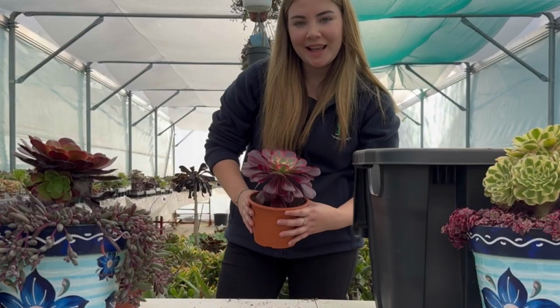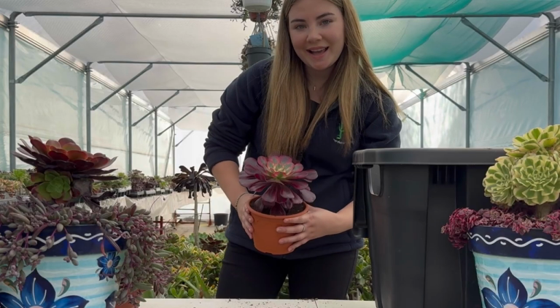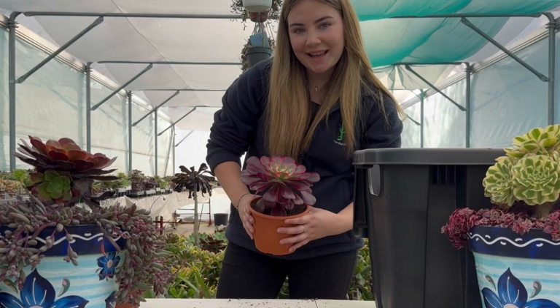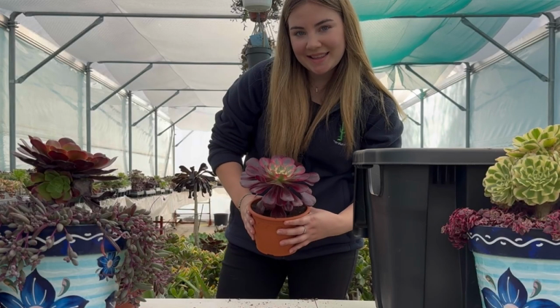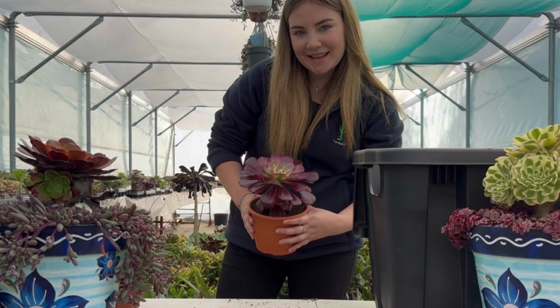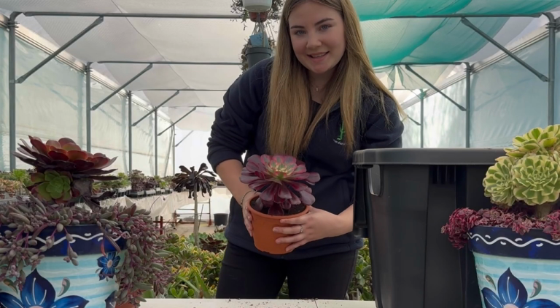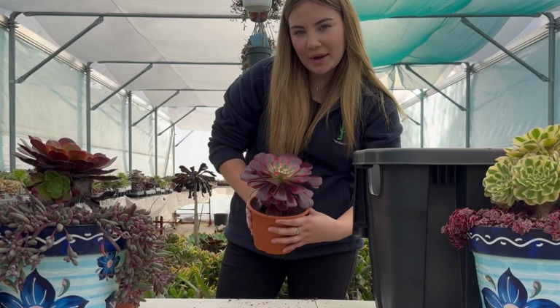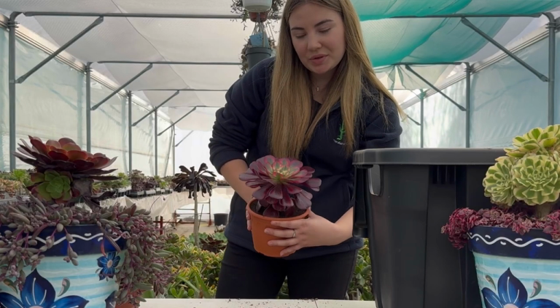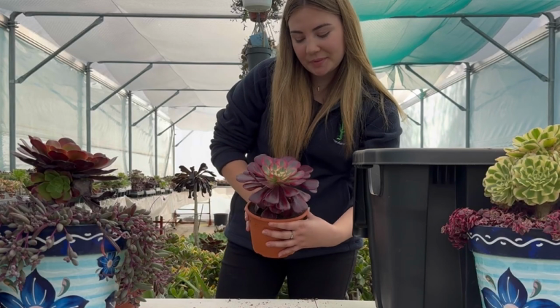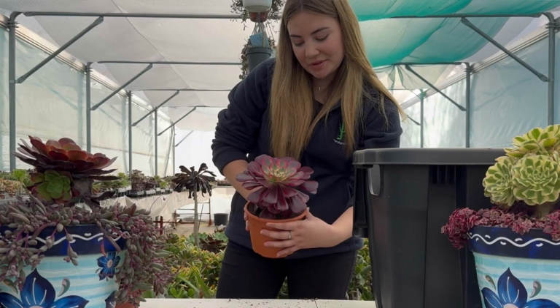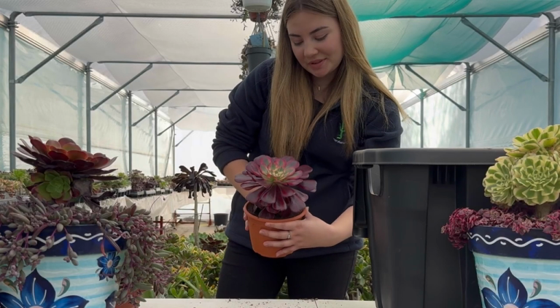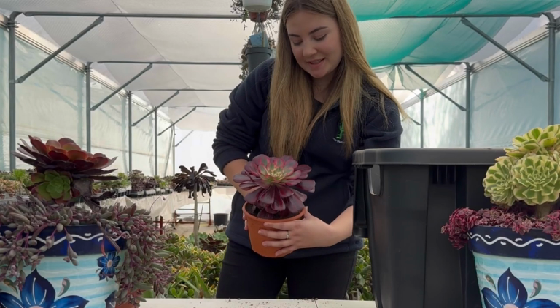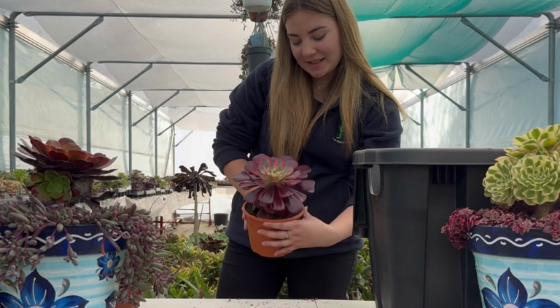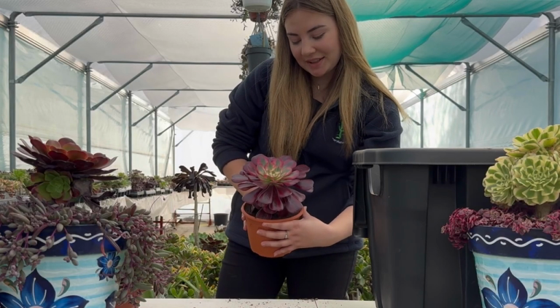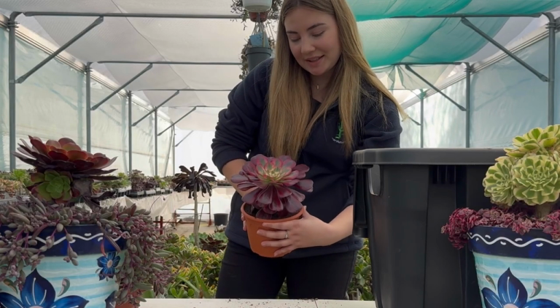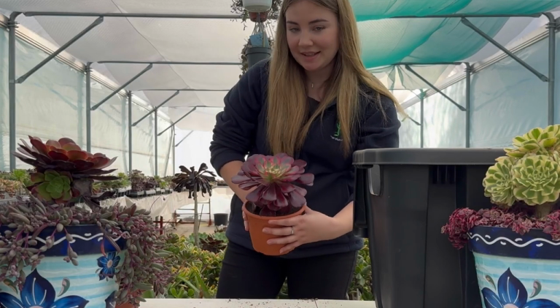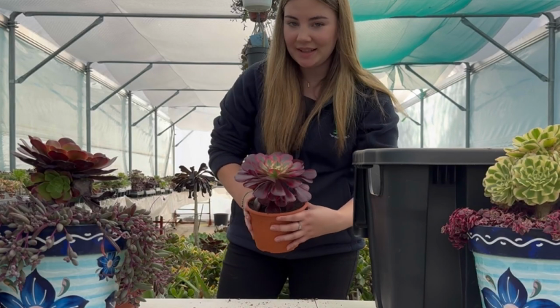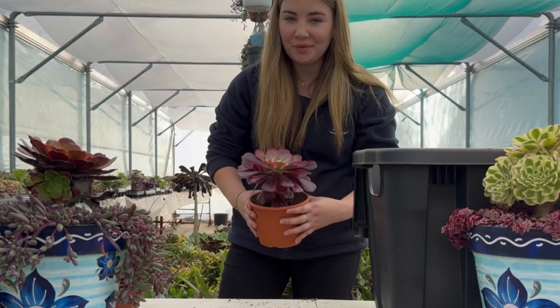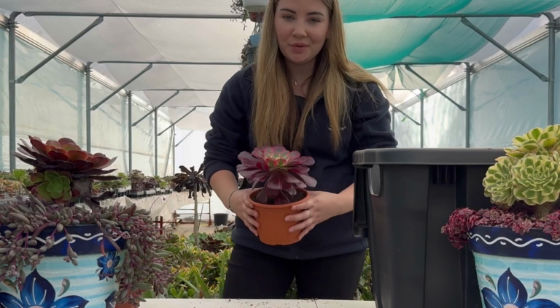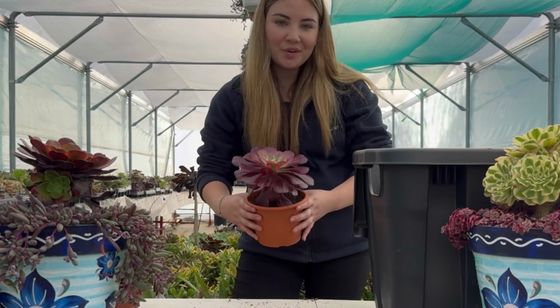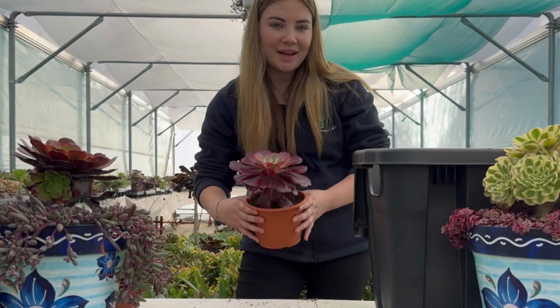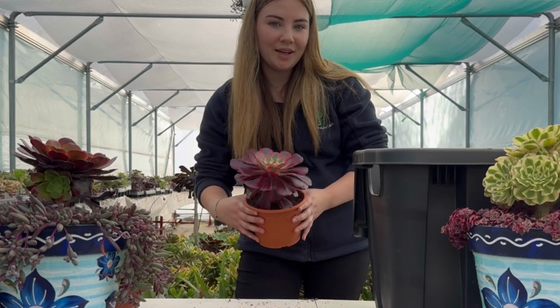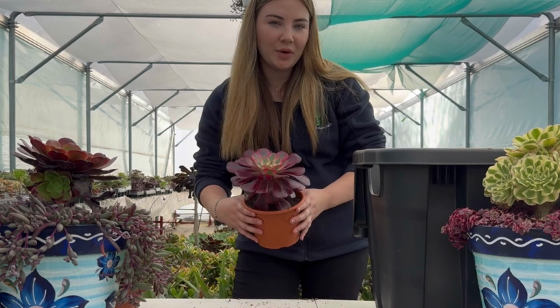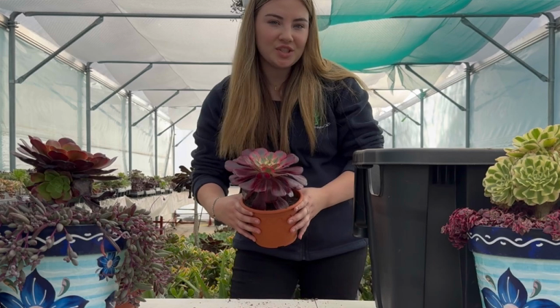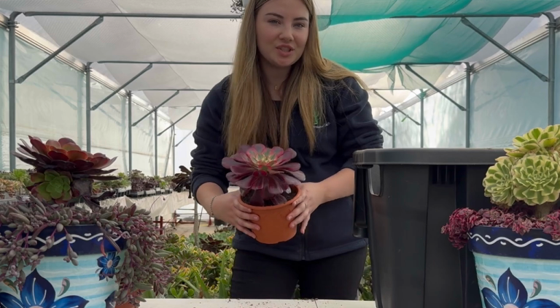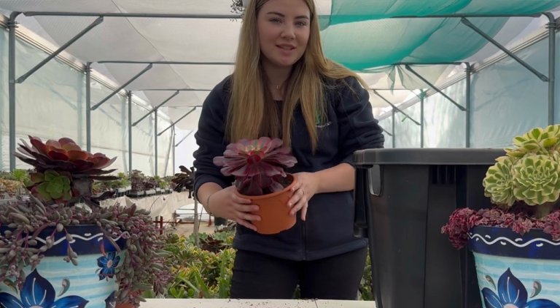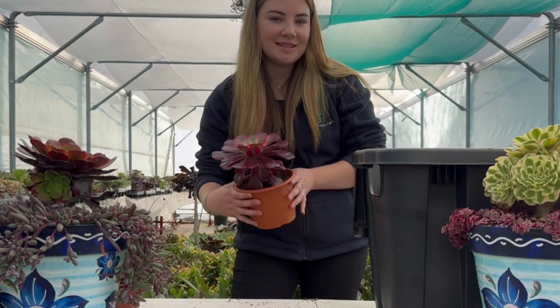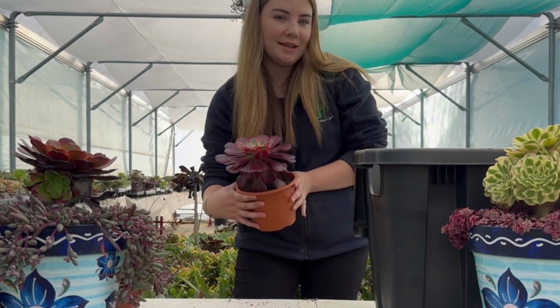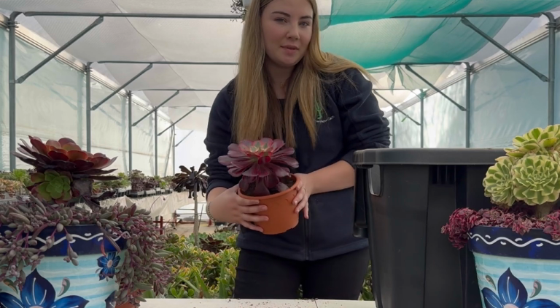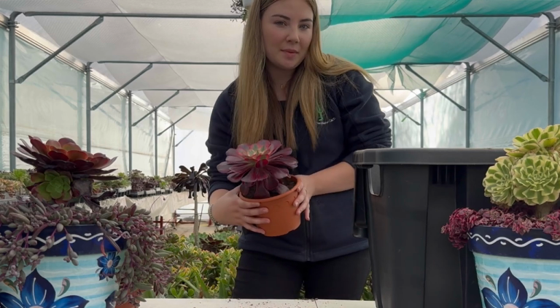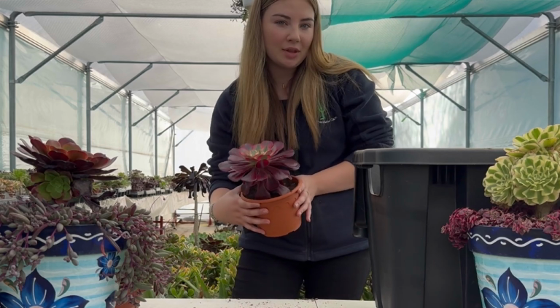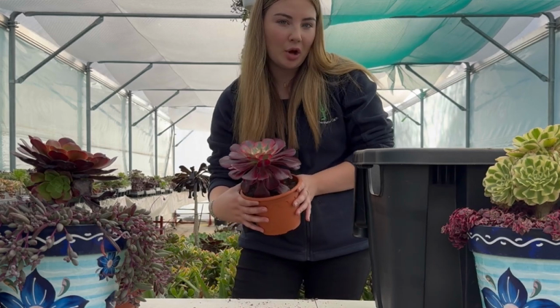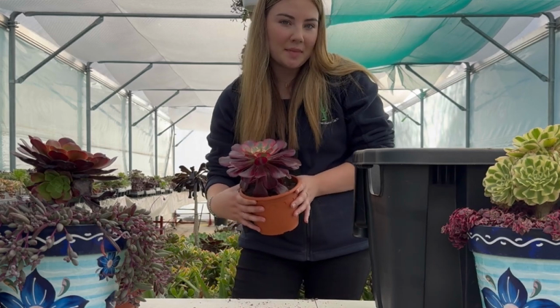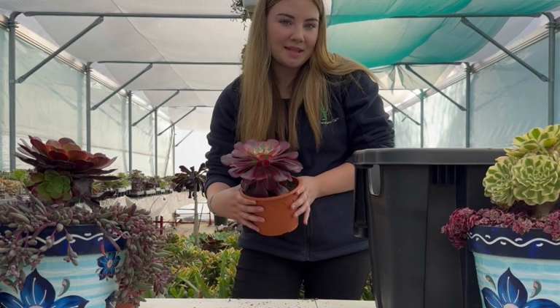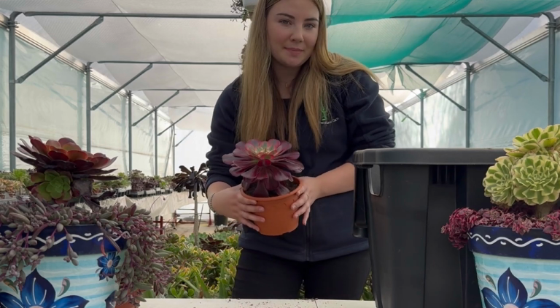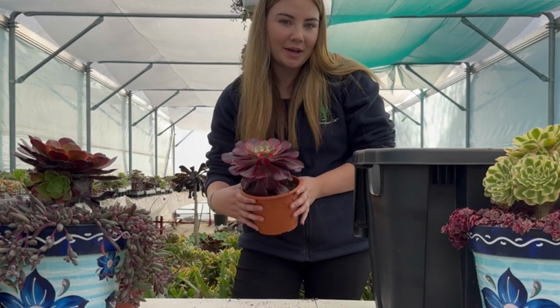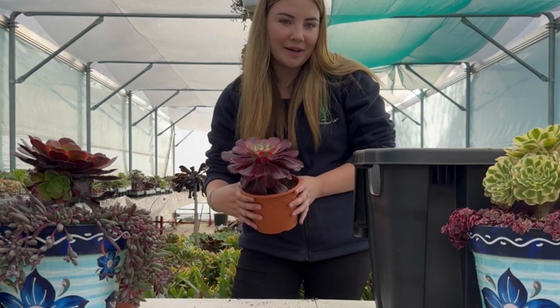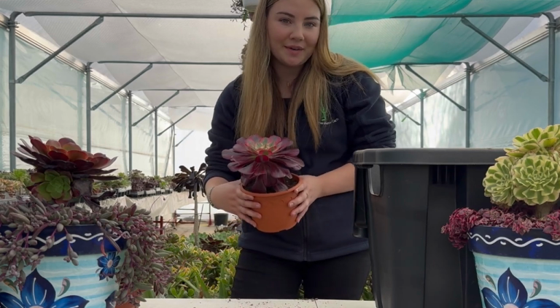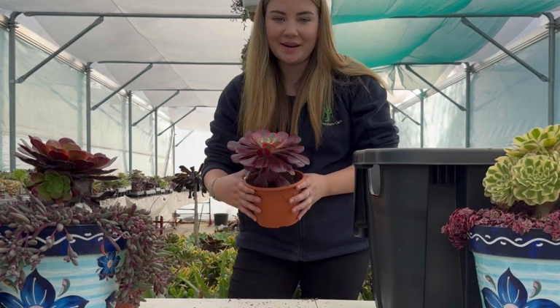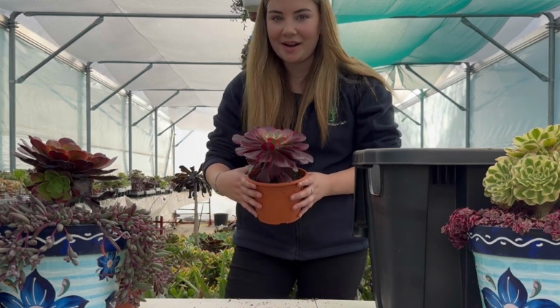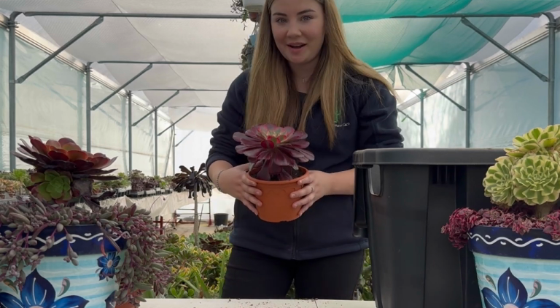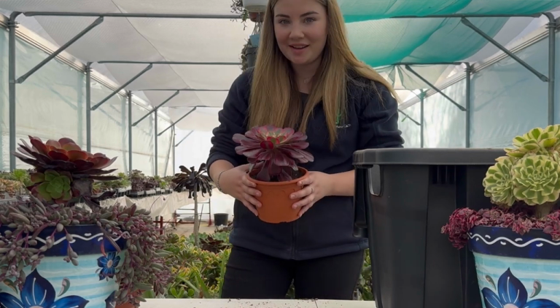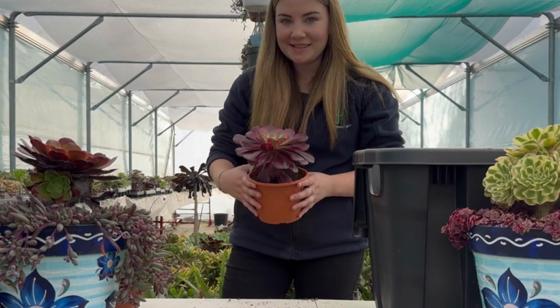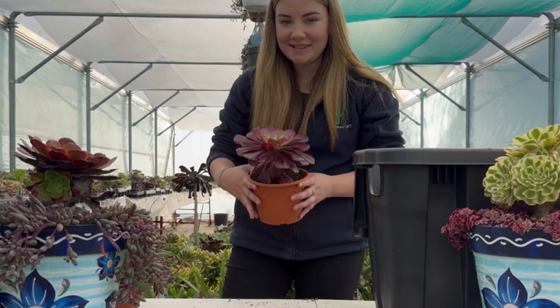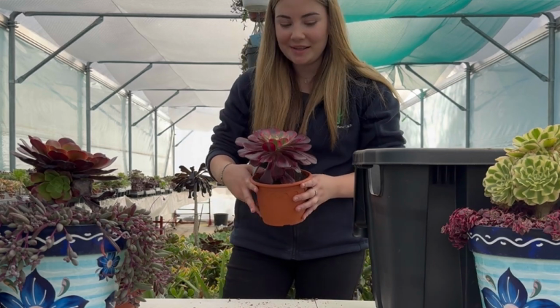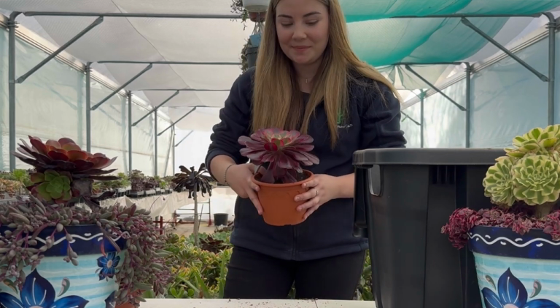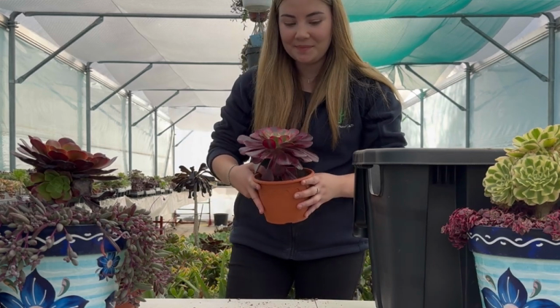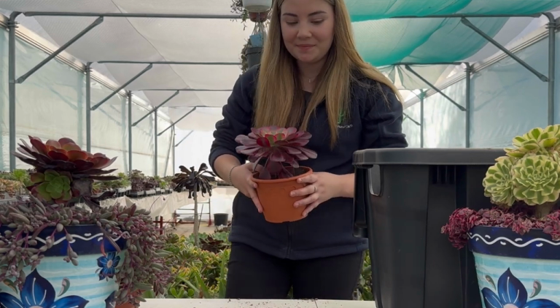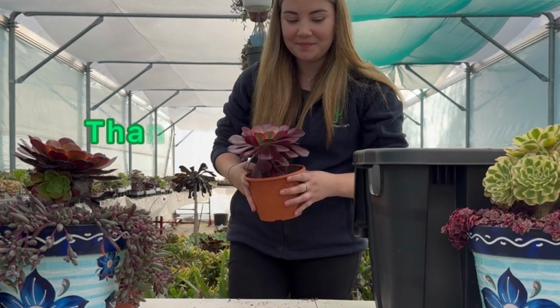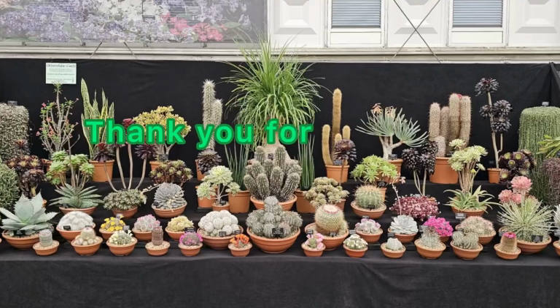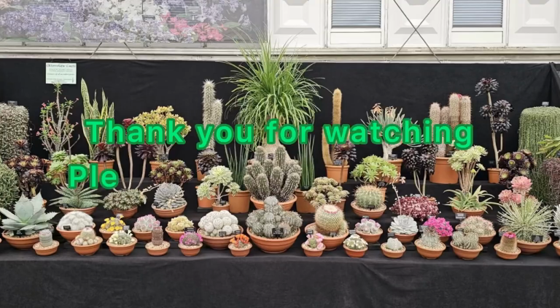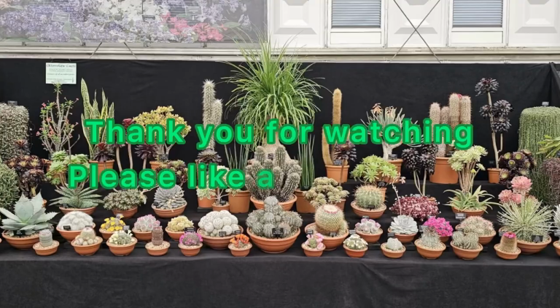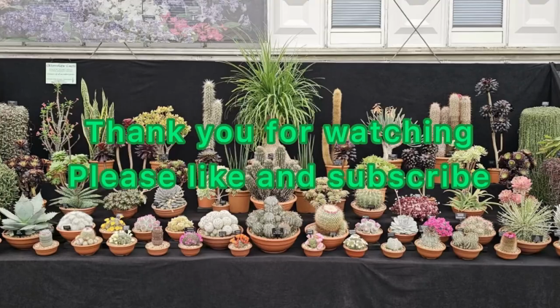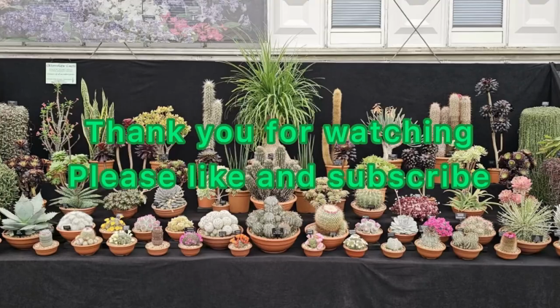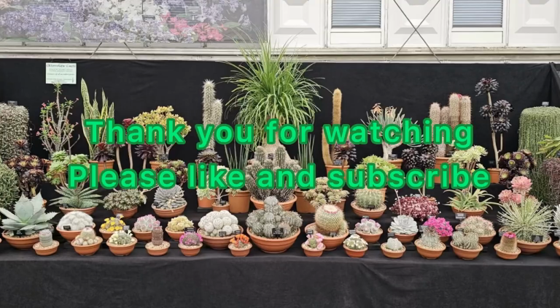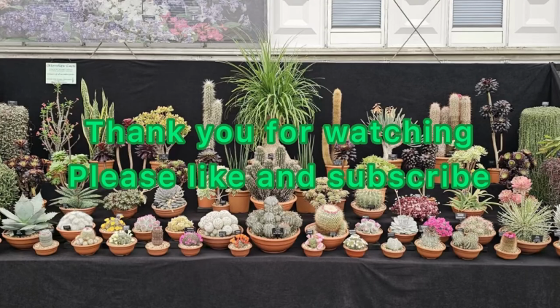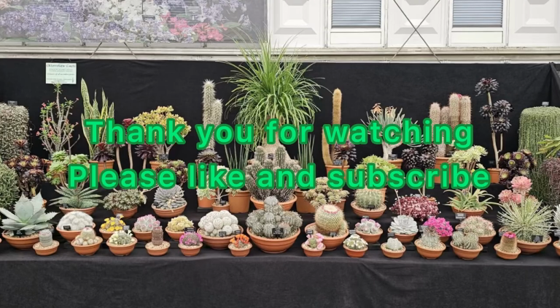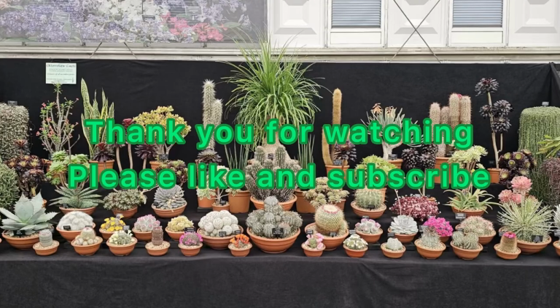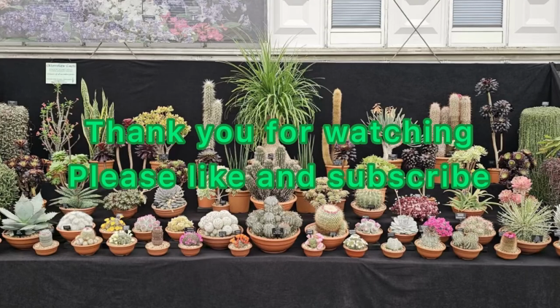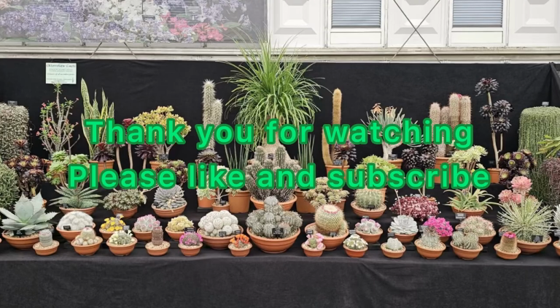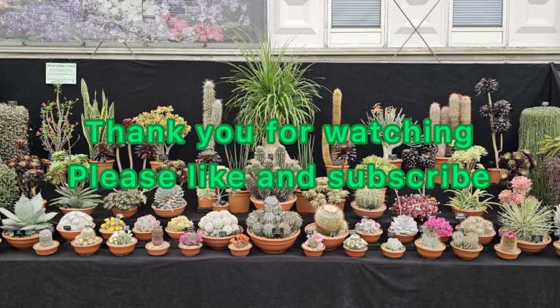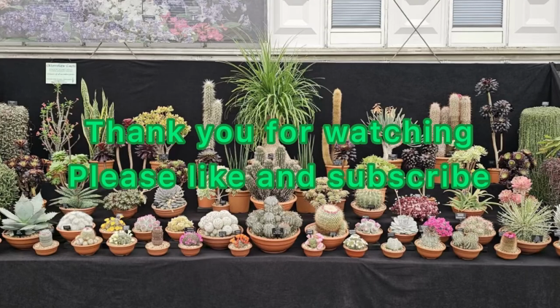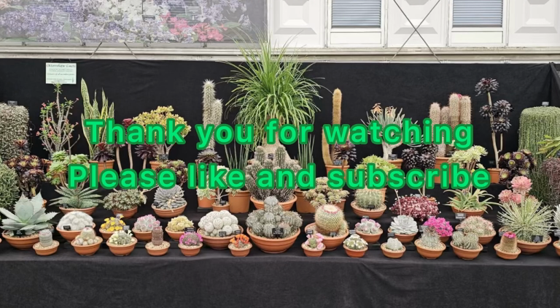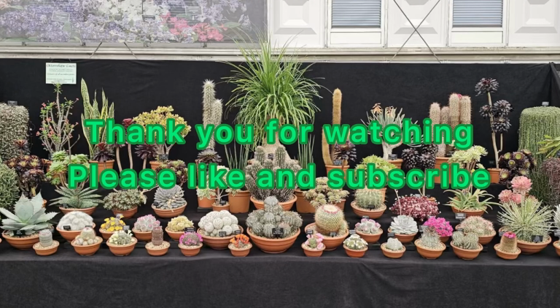And that's how to pot on a succulent. If you've got any questions leave them in the comments below and I'll answer them. Thank you.